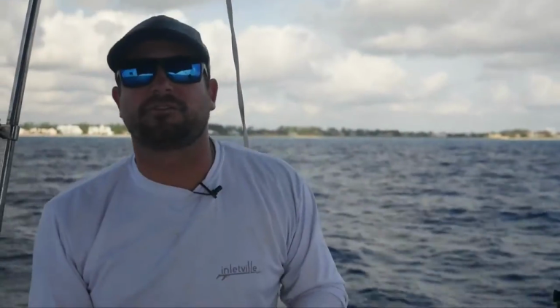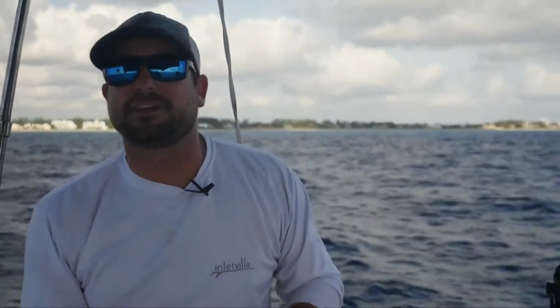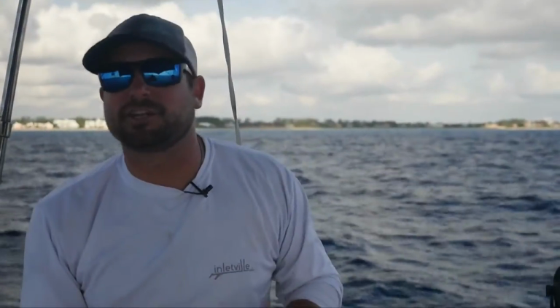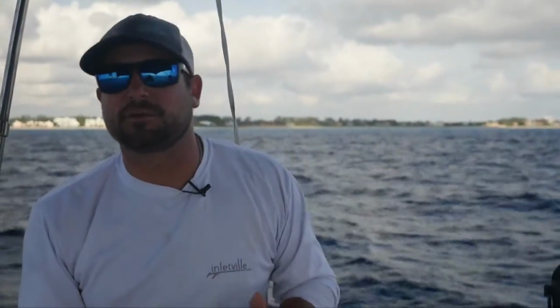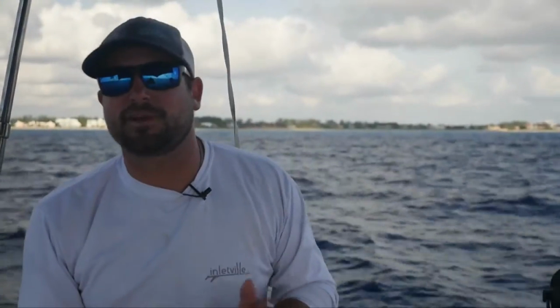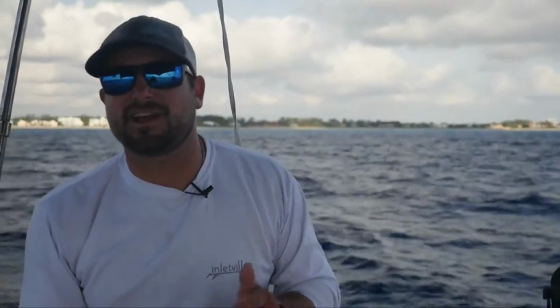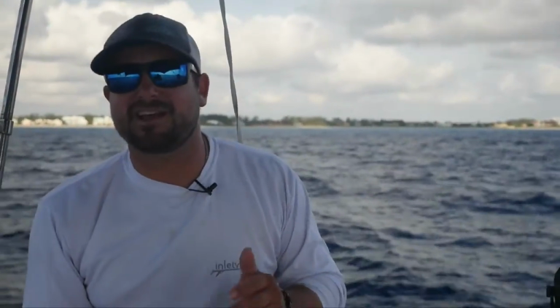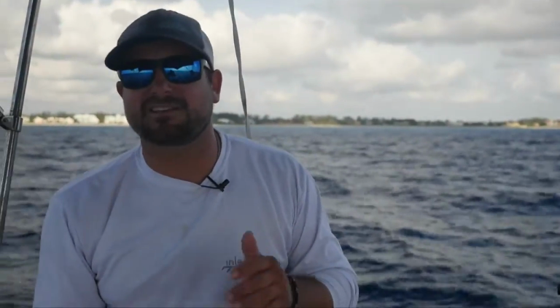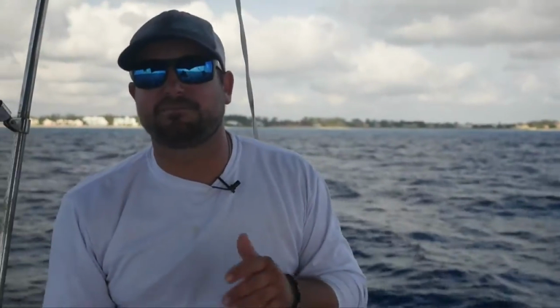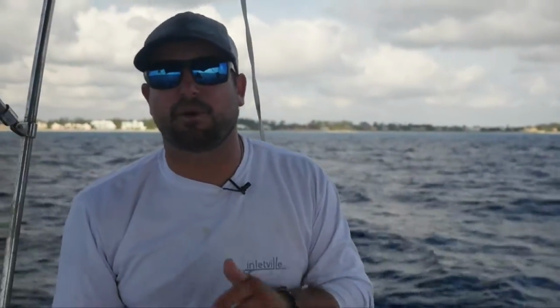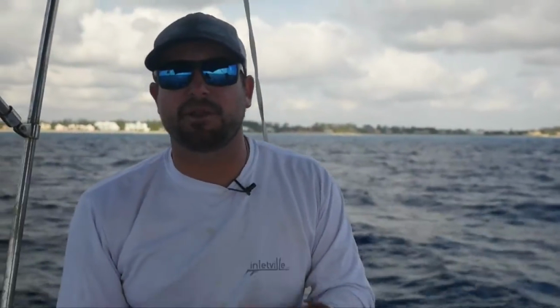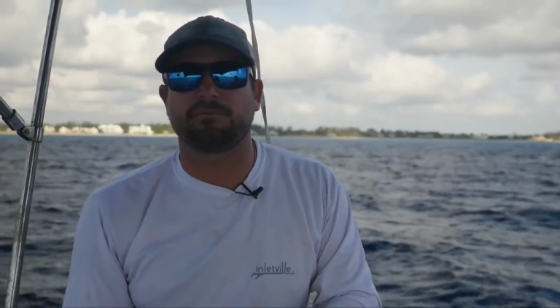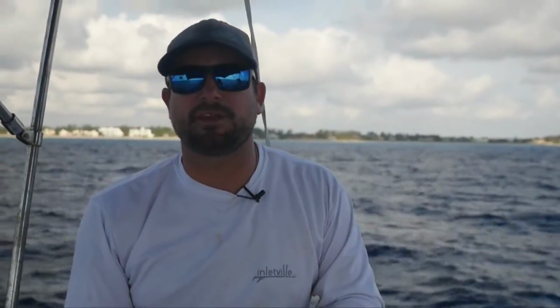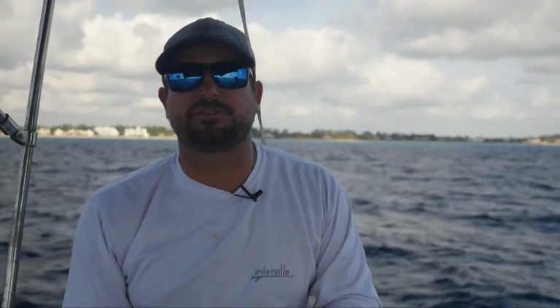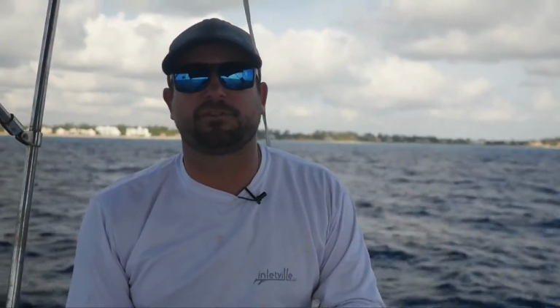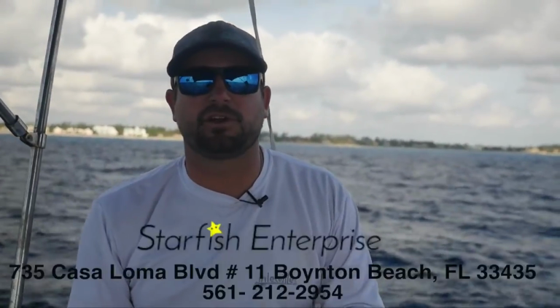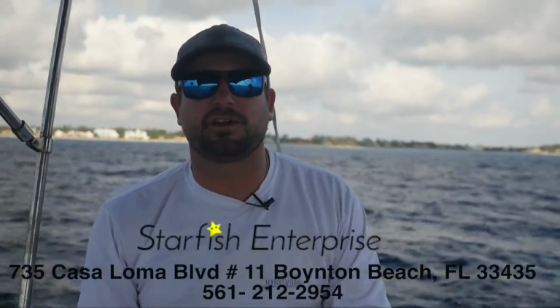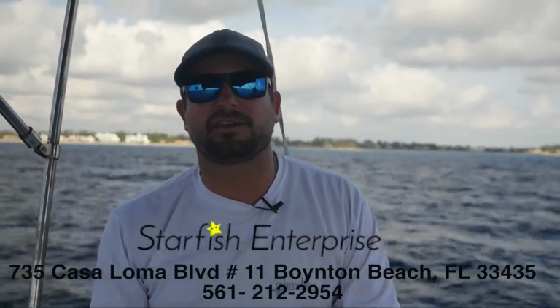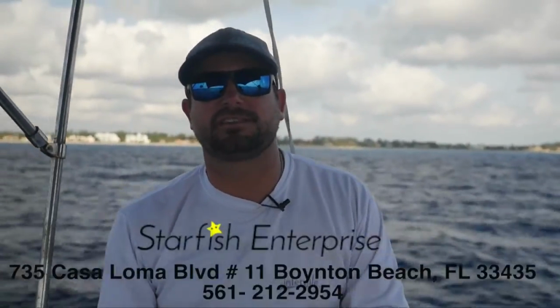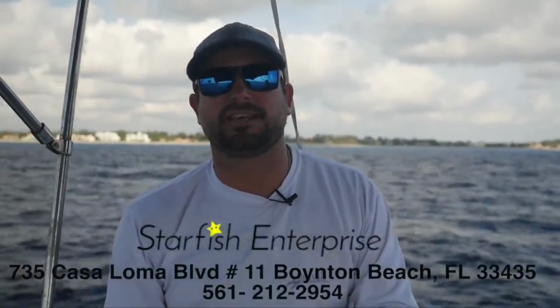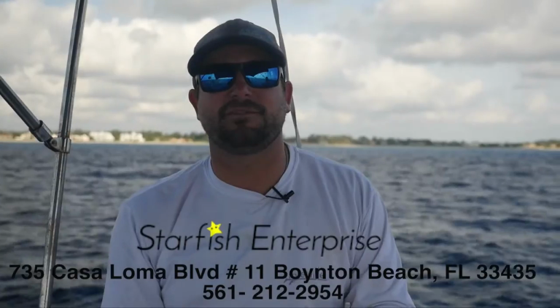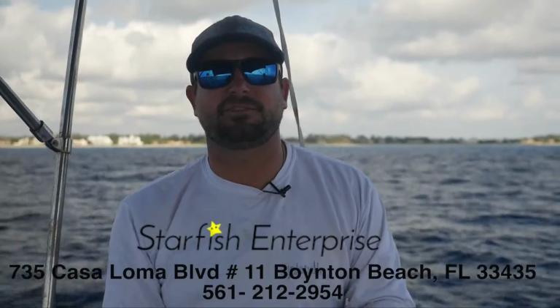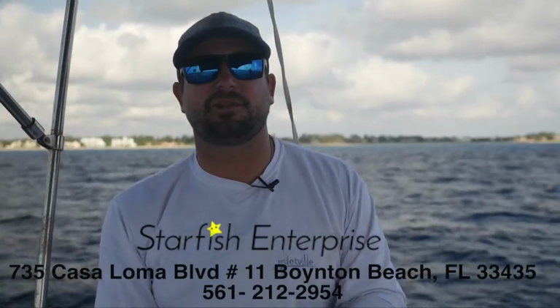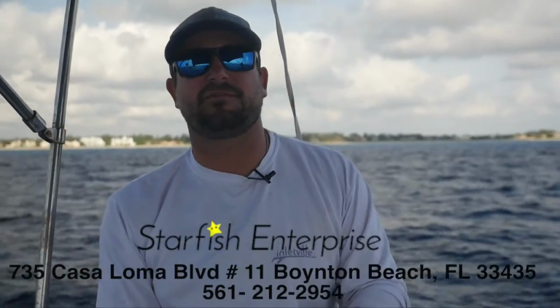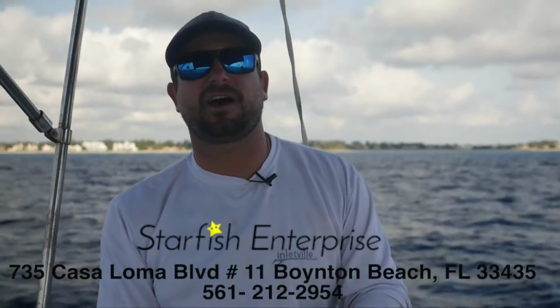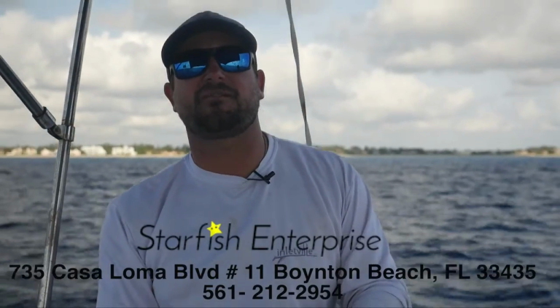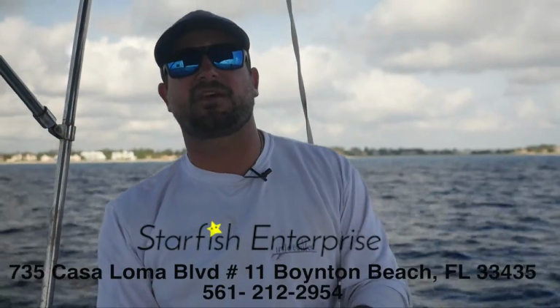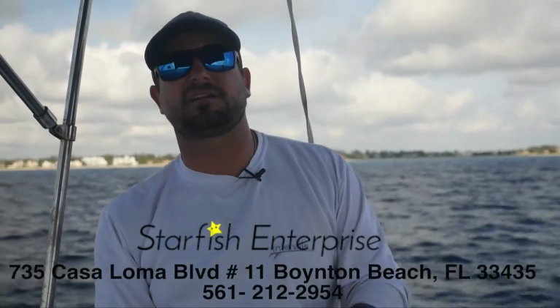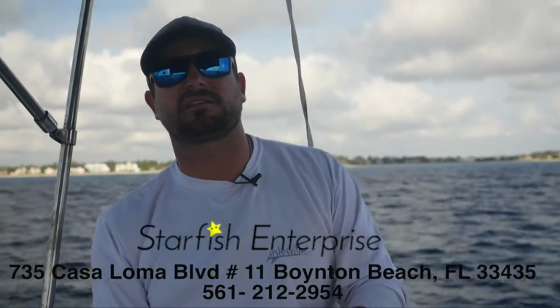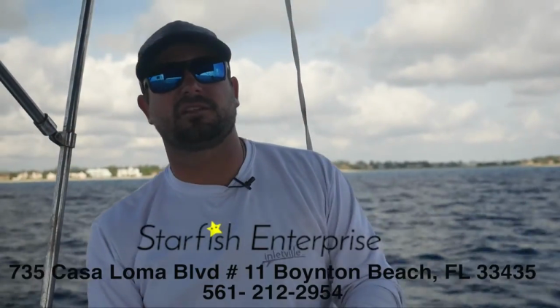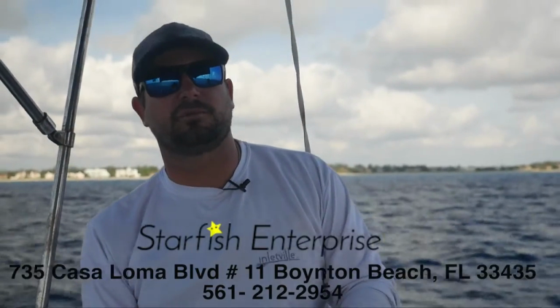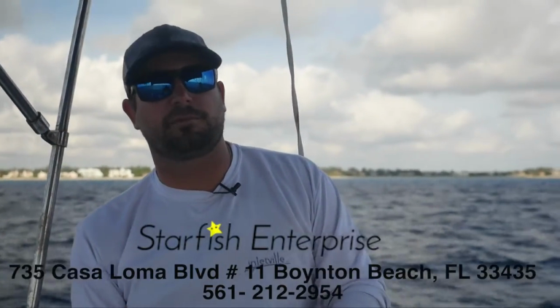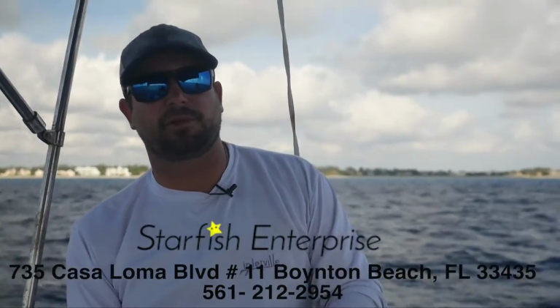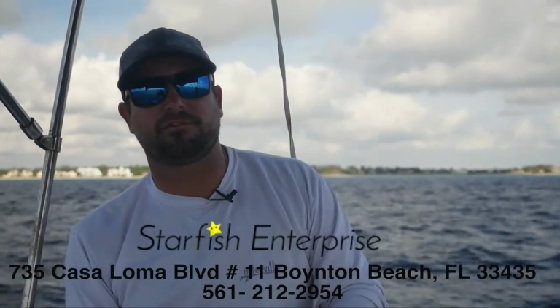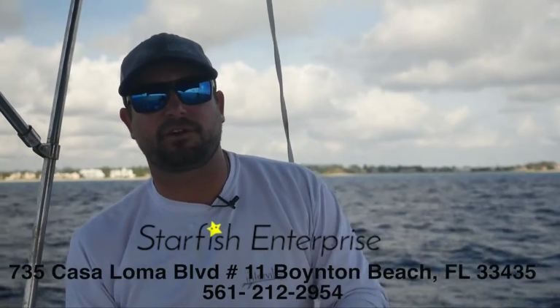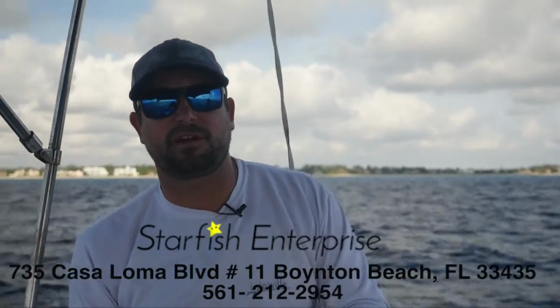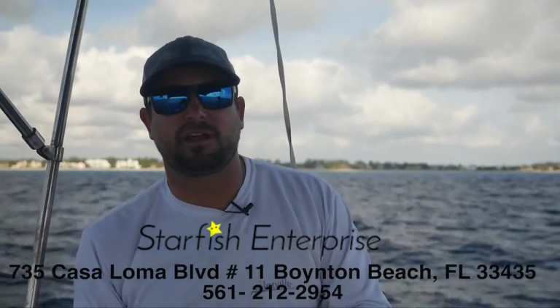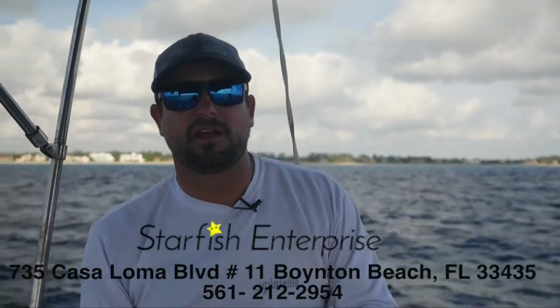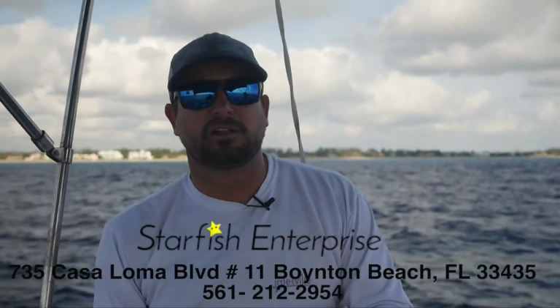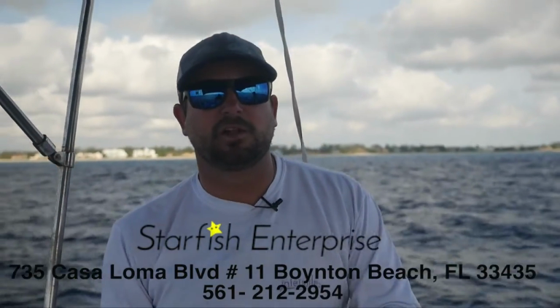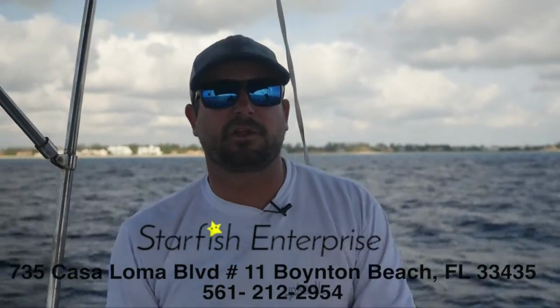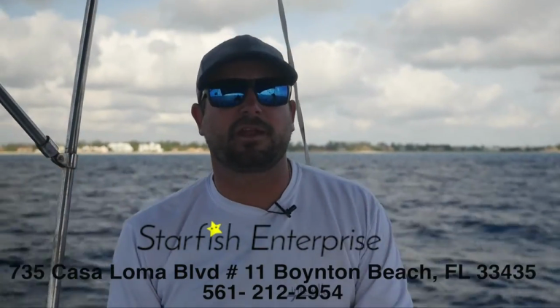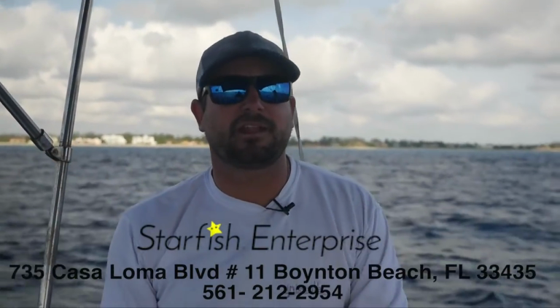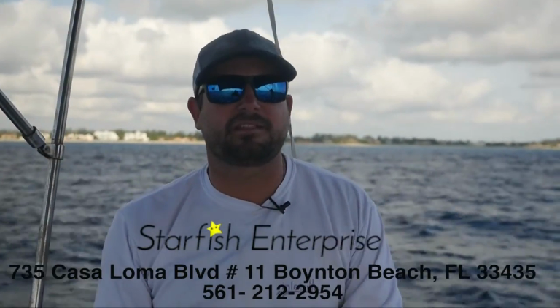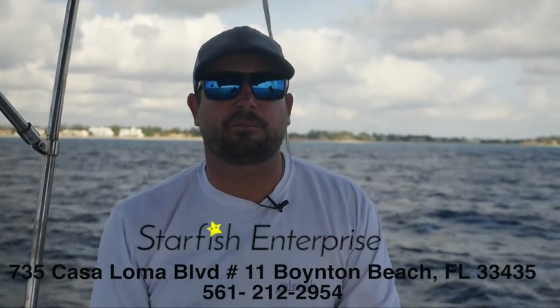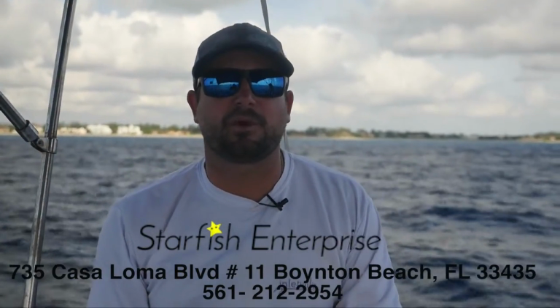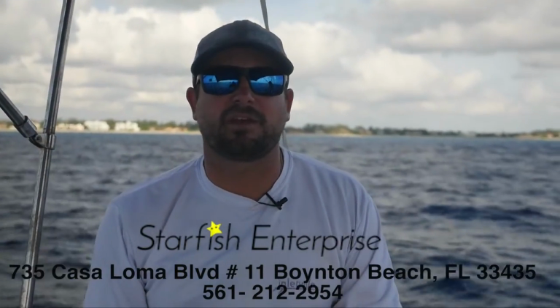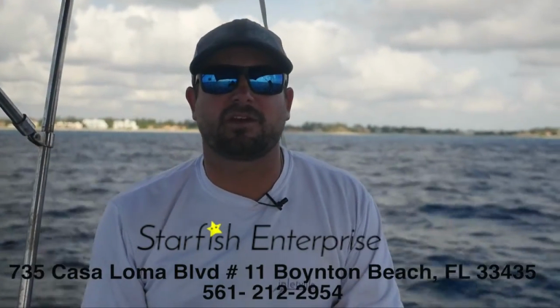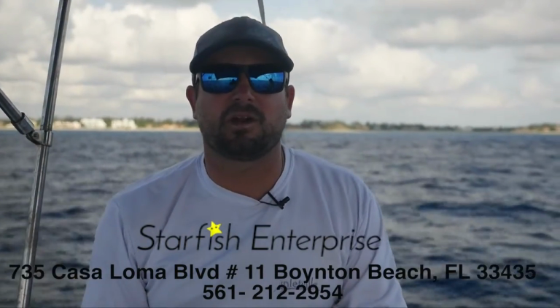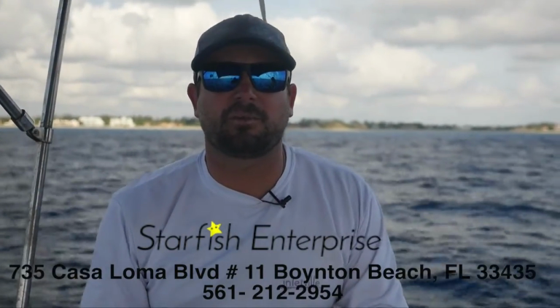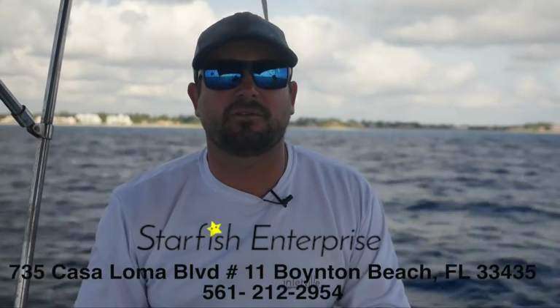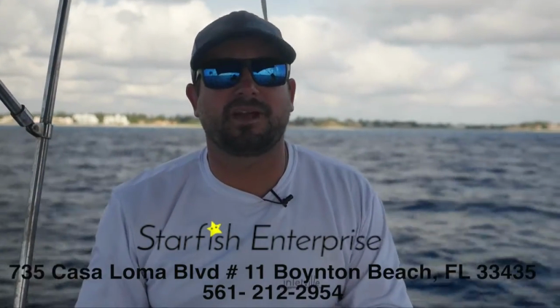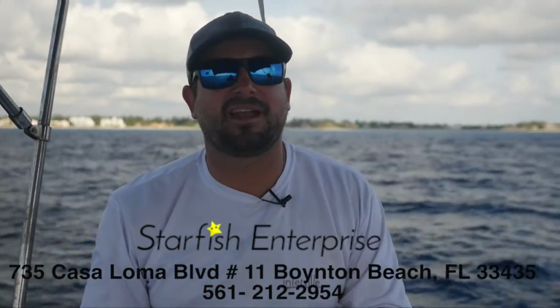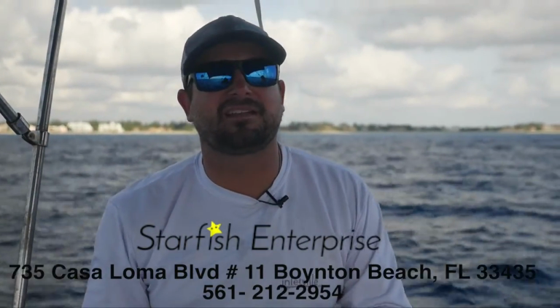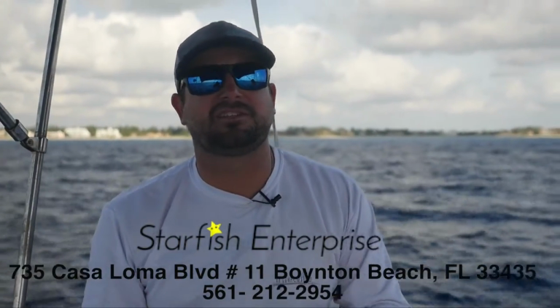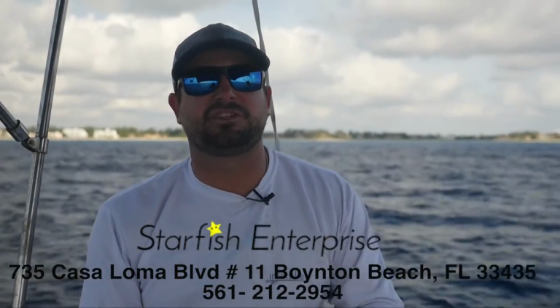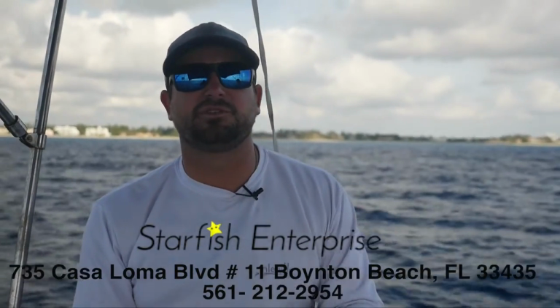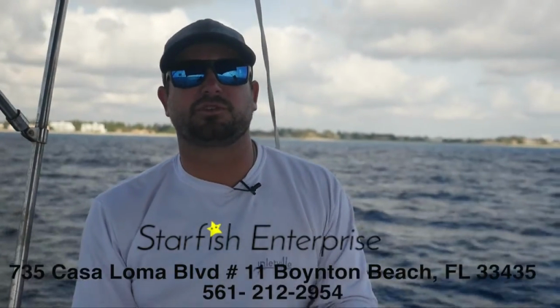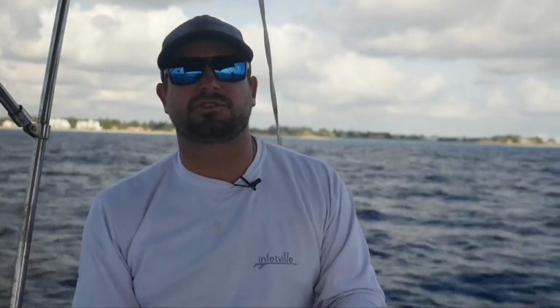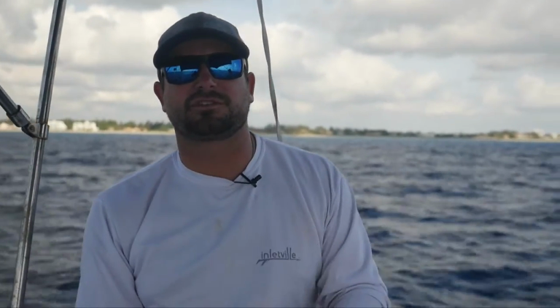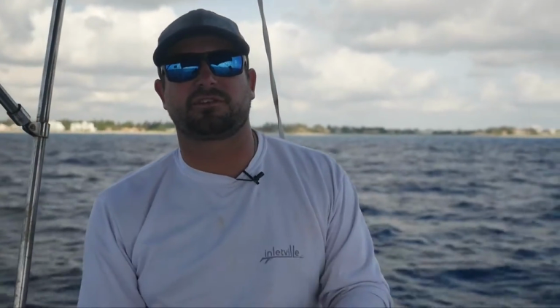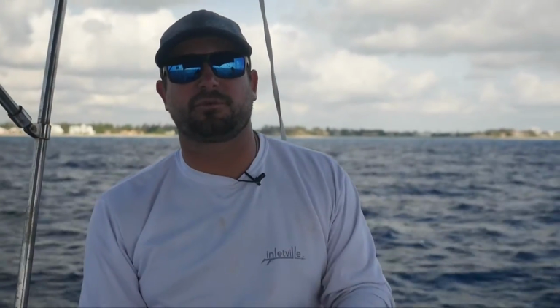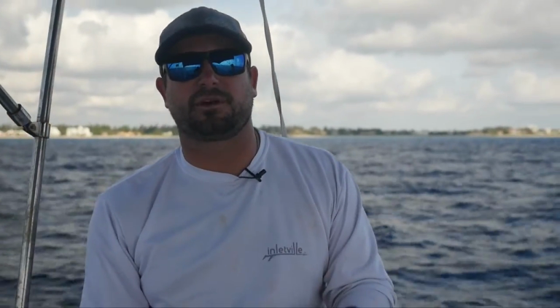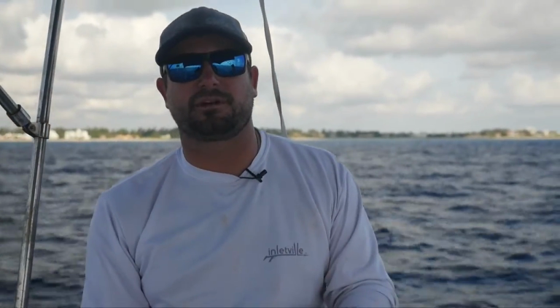Starfish Enterprise, Boynton Beach, Florida, 735 Casa Loma Boulevard, located at the Boynton Harbor right next to two Georgias on the water.